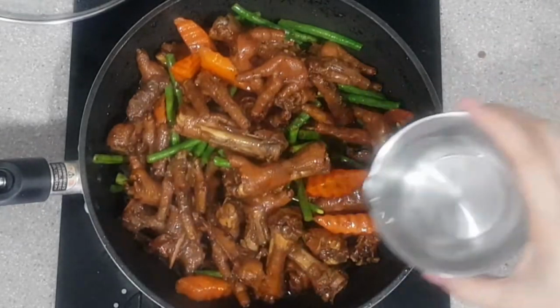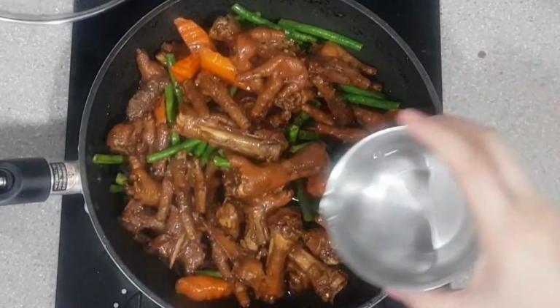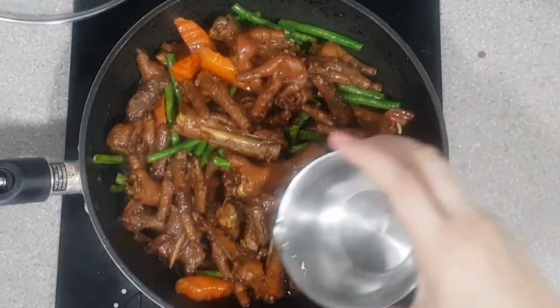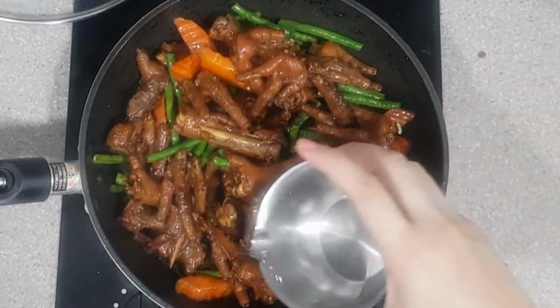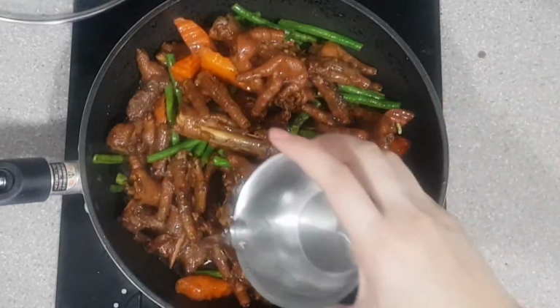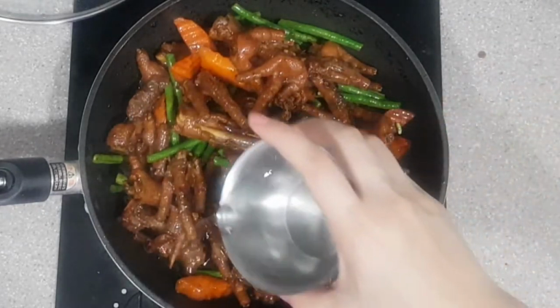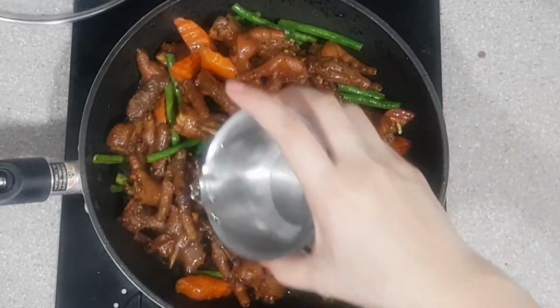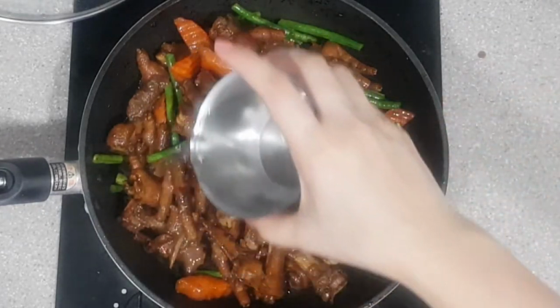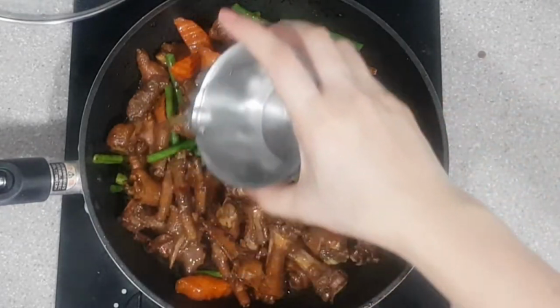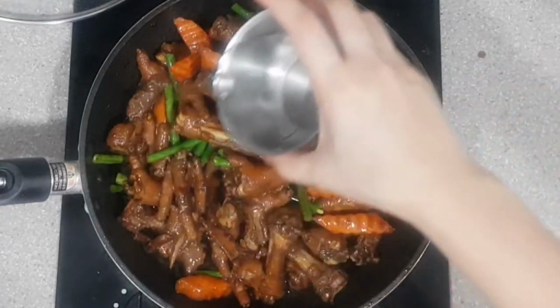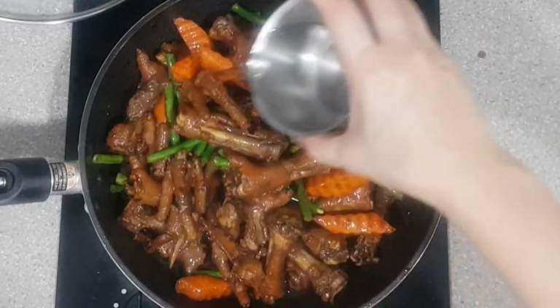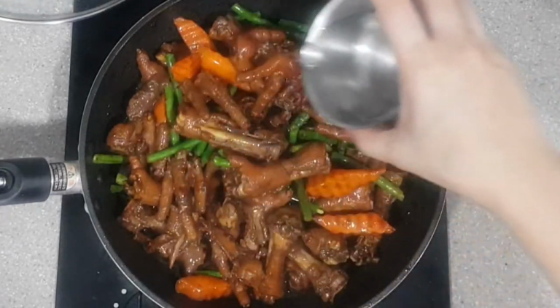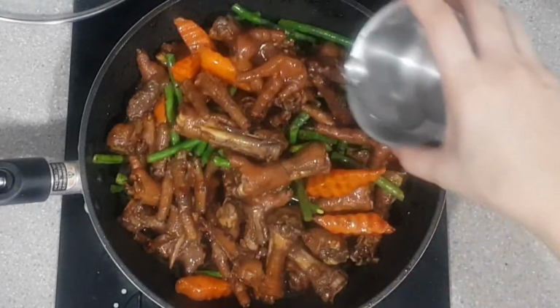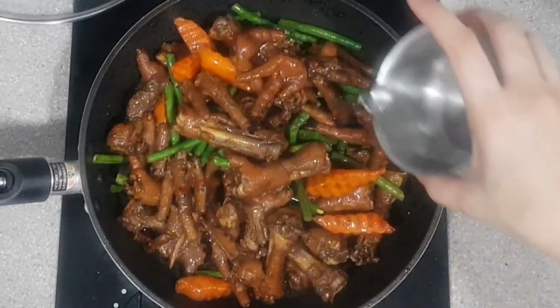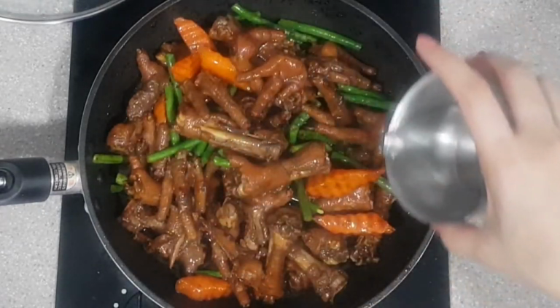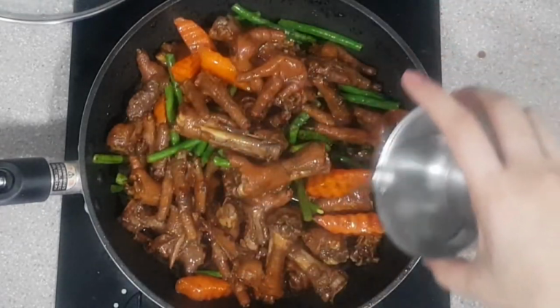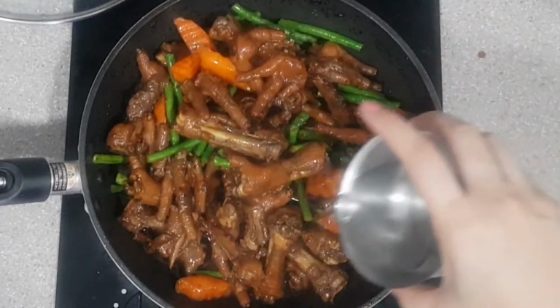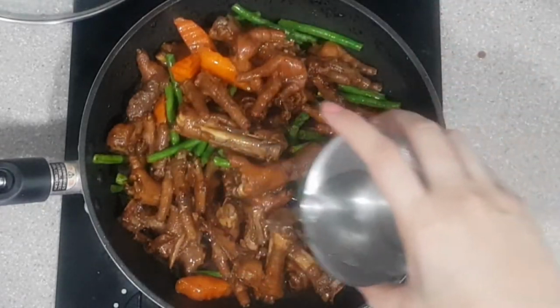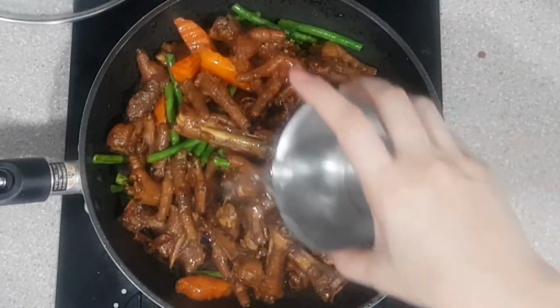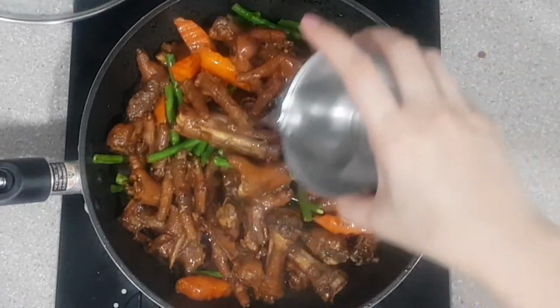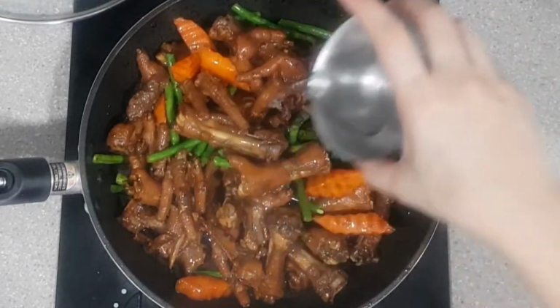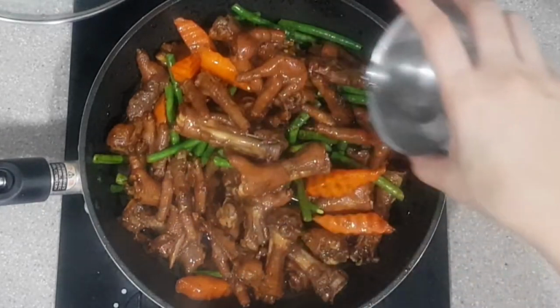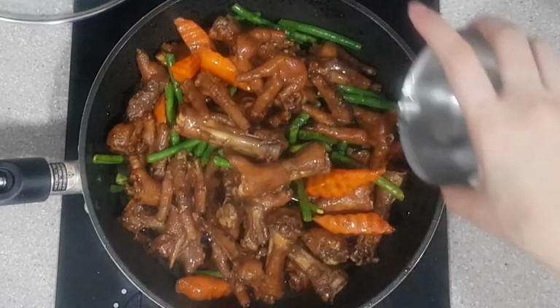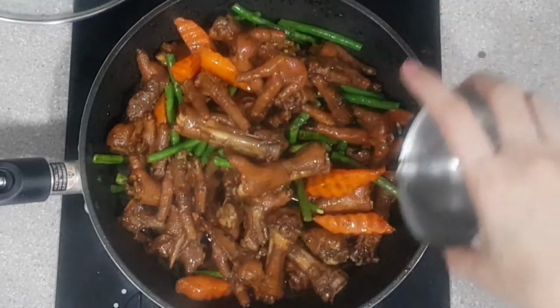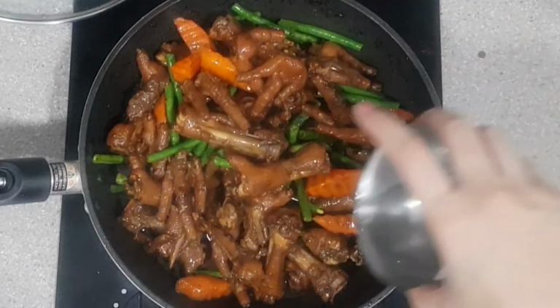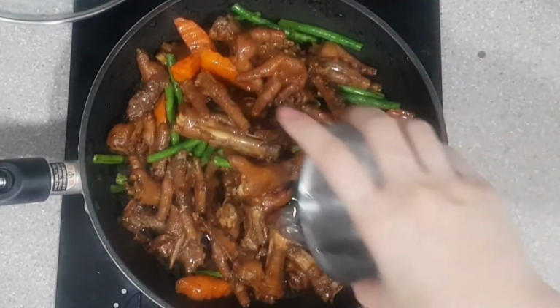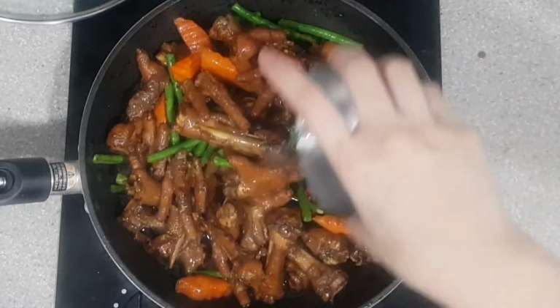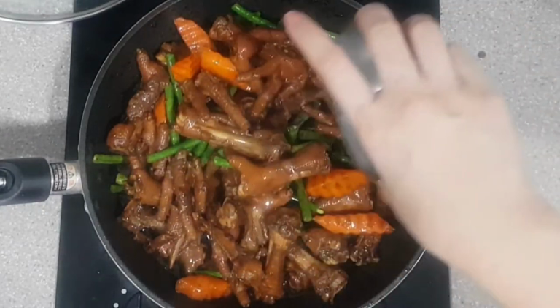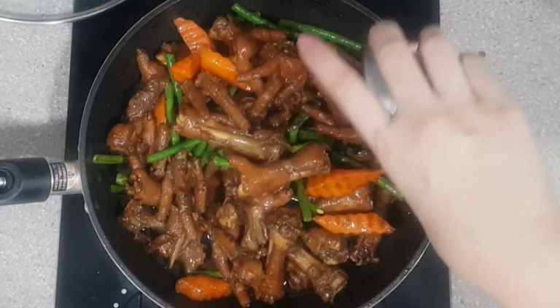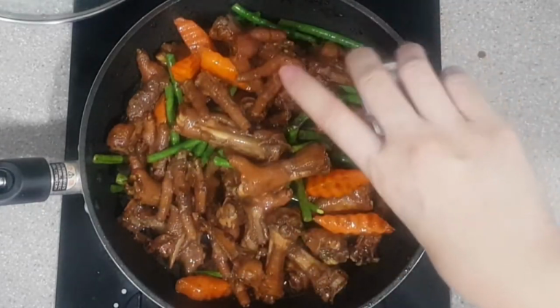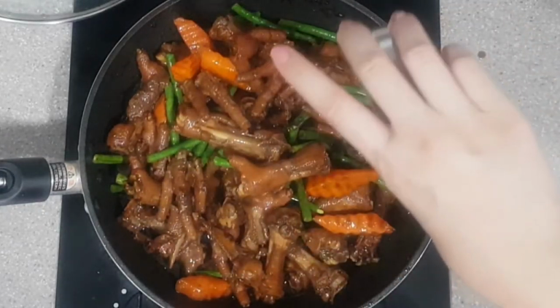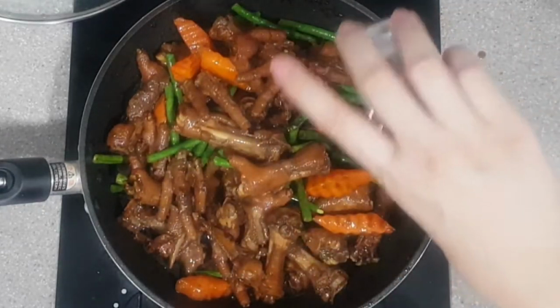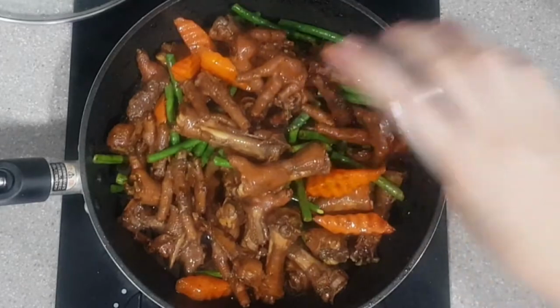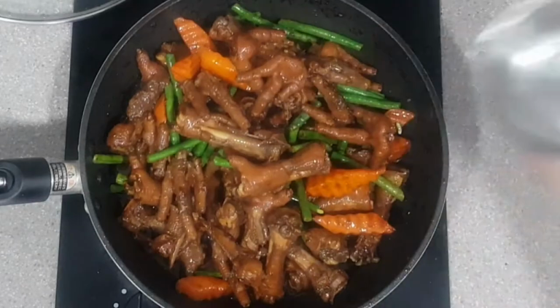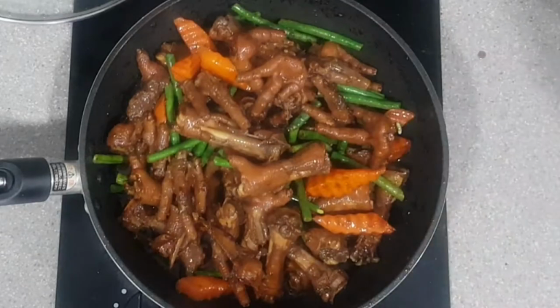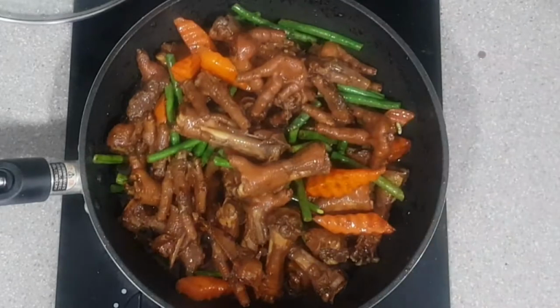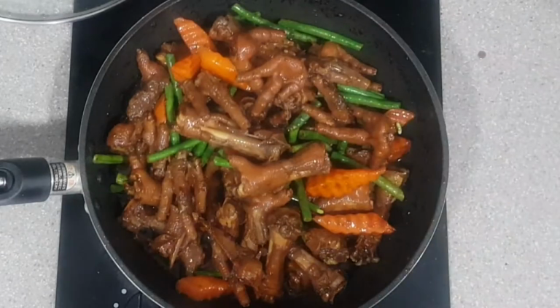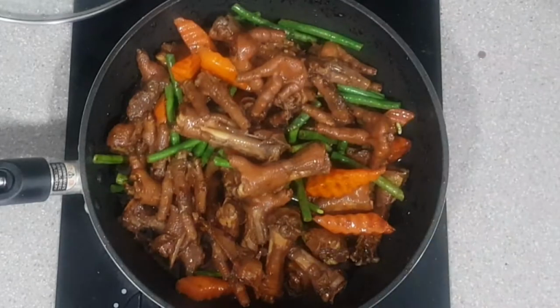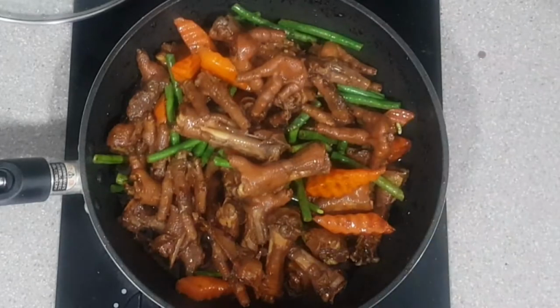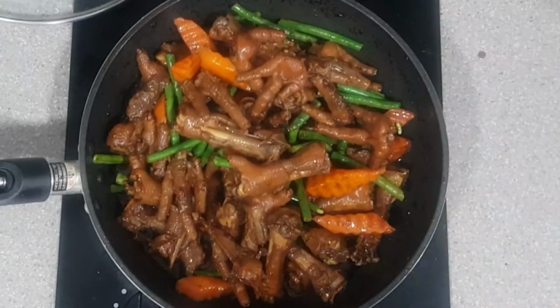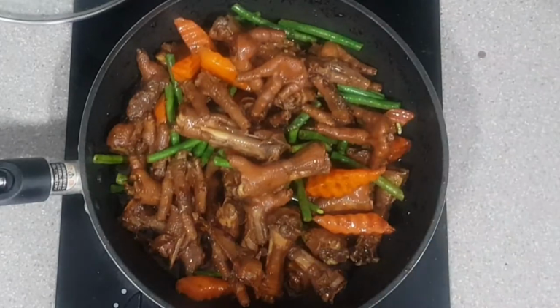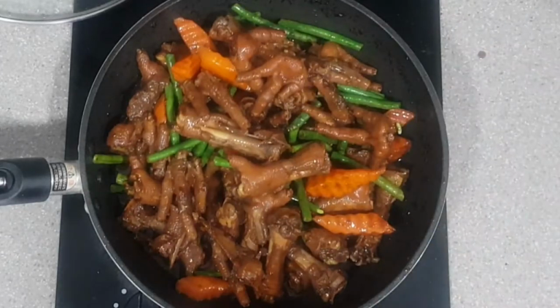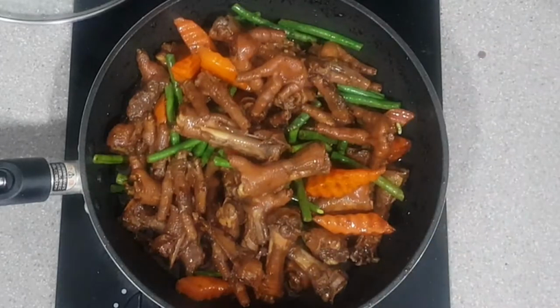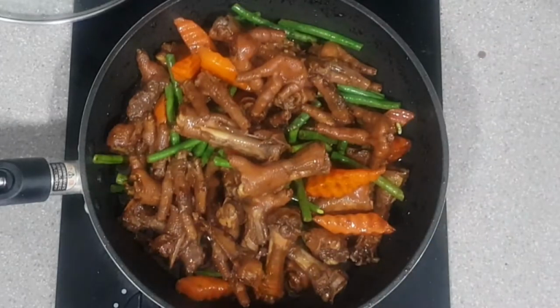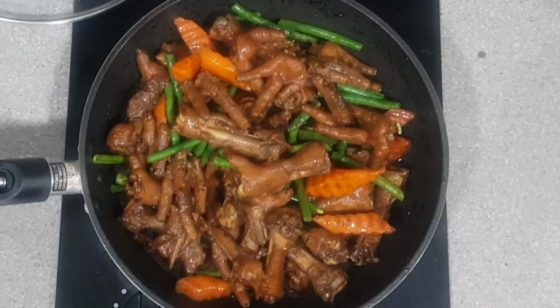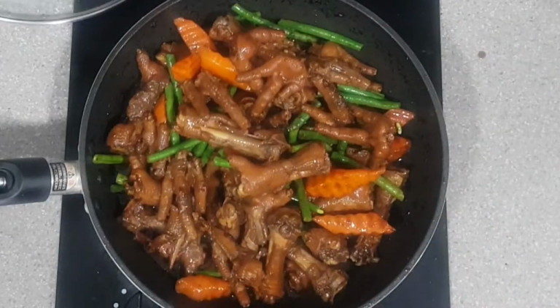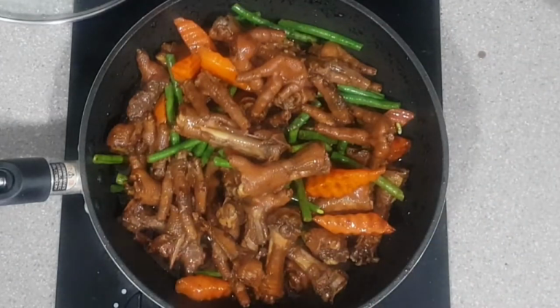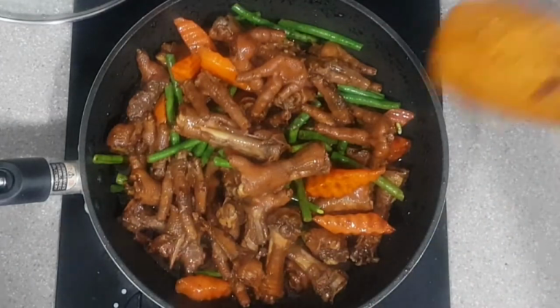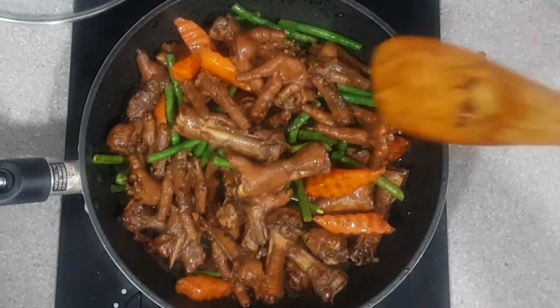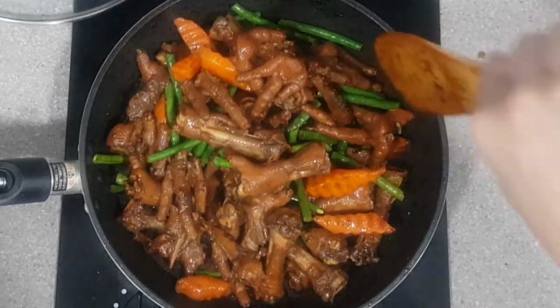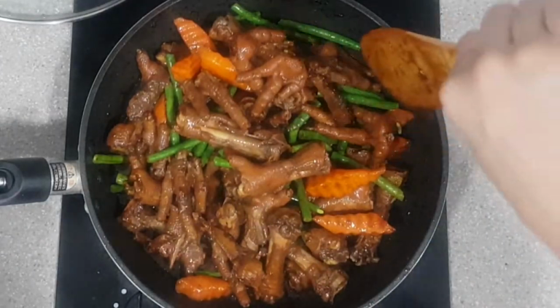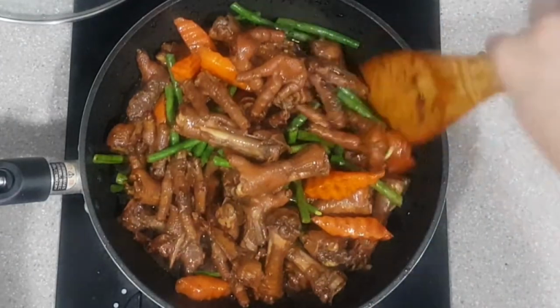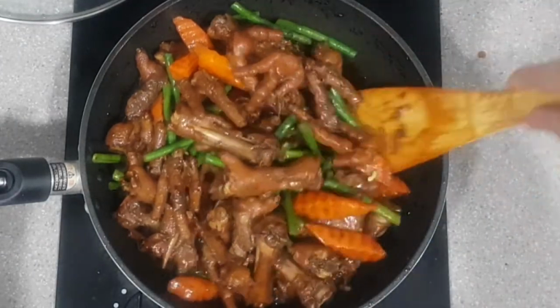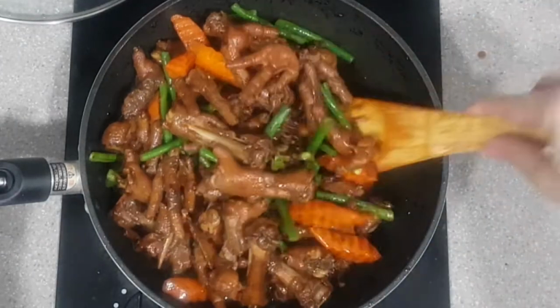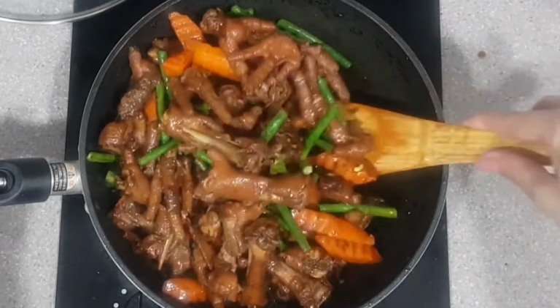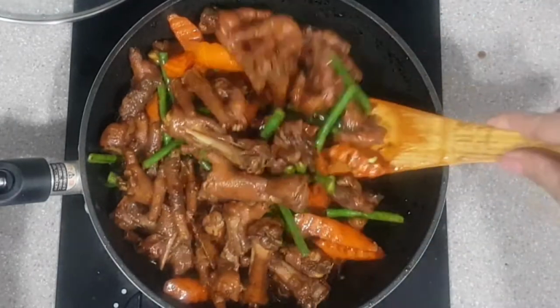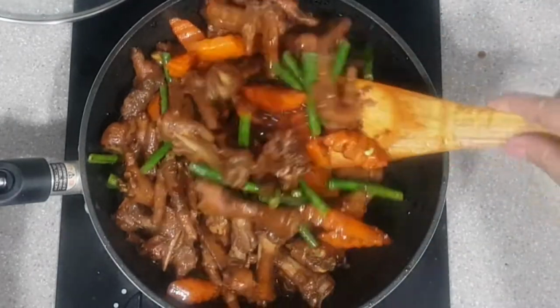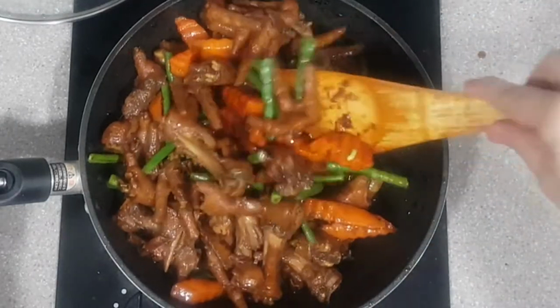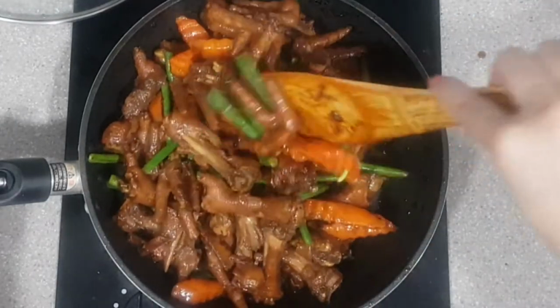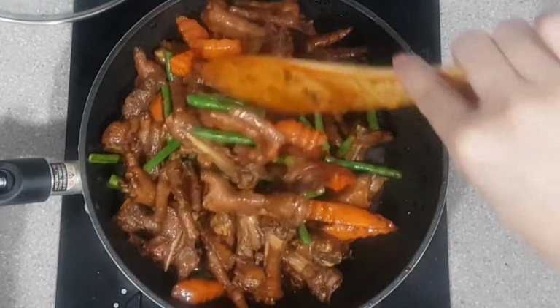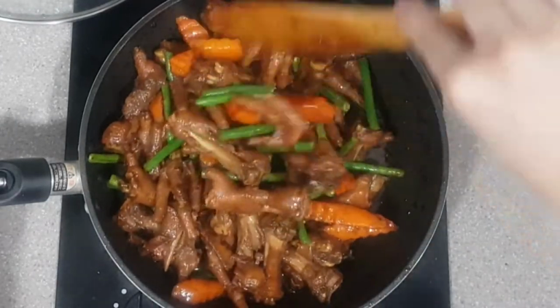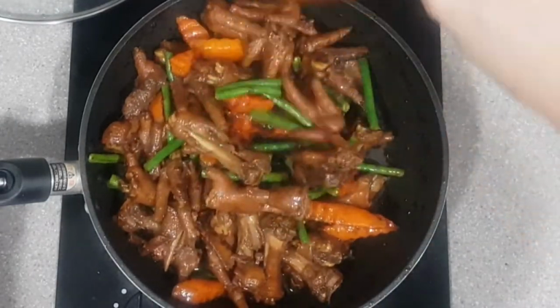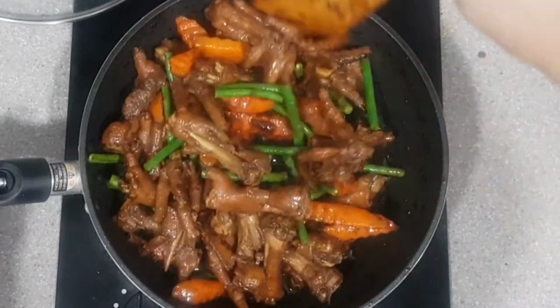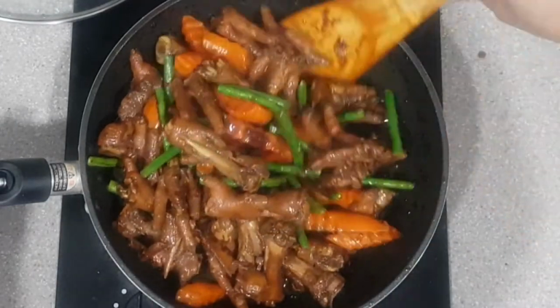Once the chicken feet is tender, add in the vinegar. Stir once more and then cover to cook for a couple more minutes.